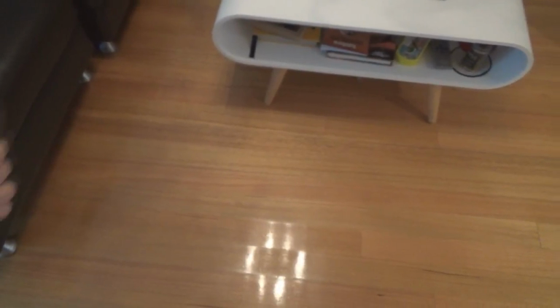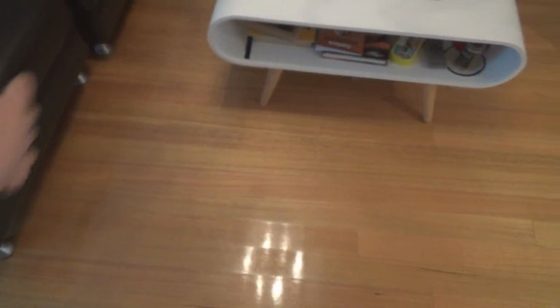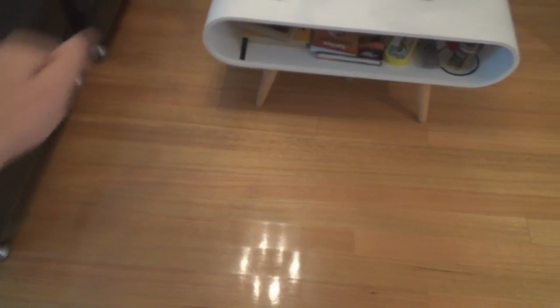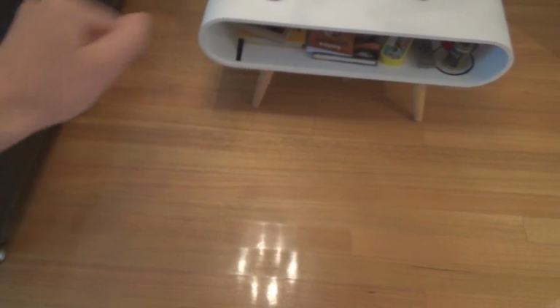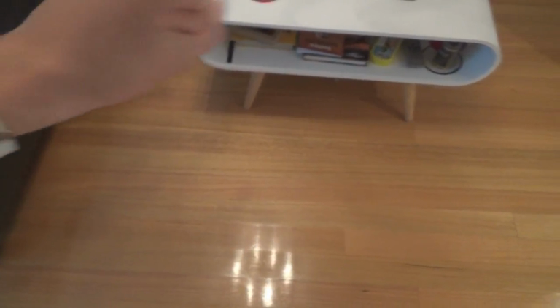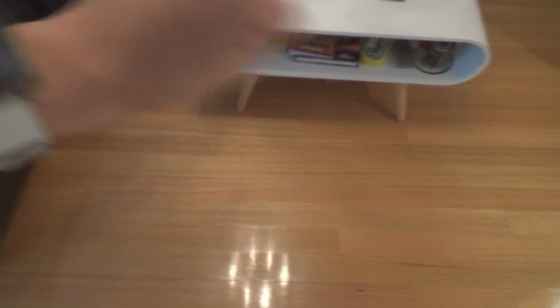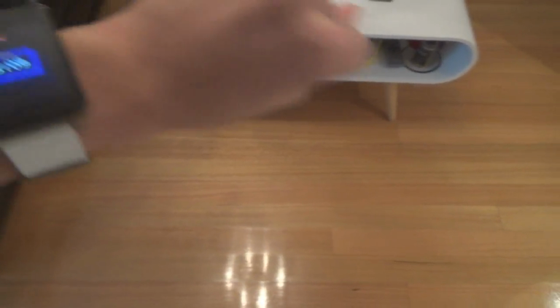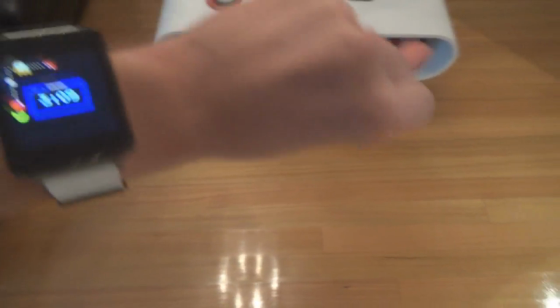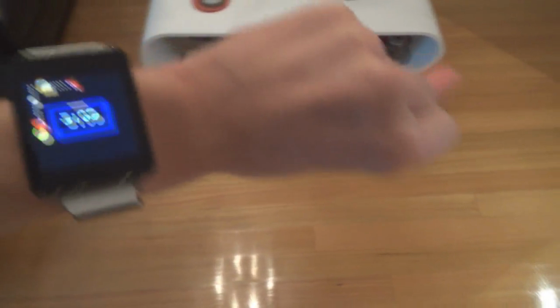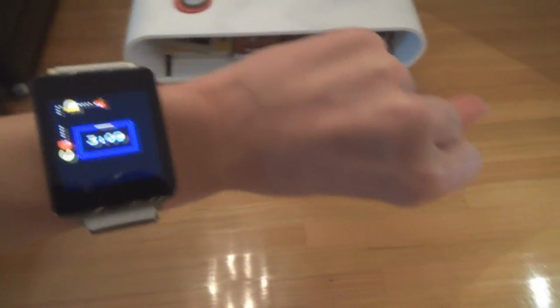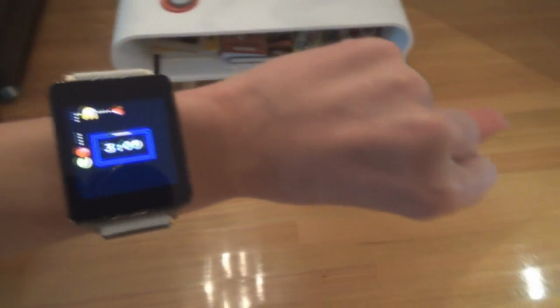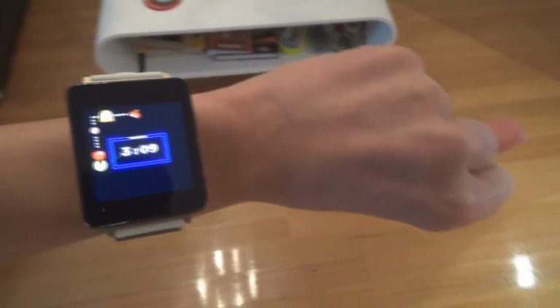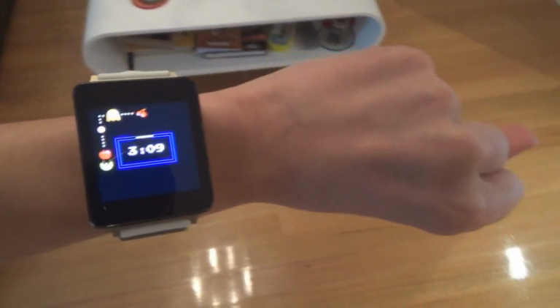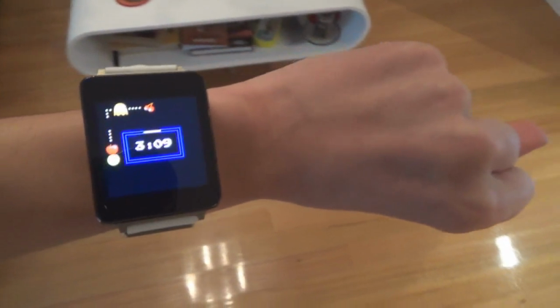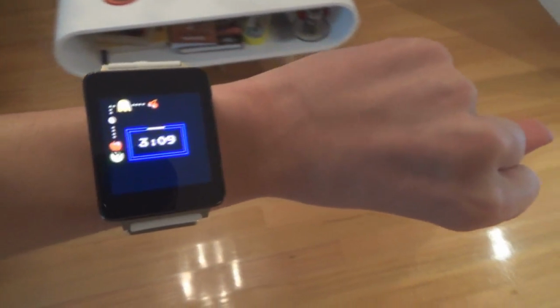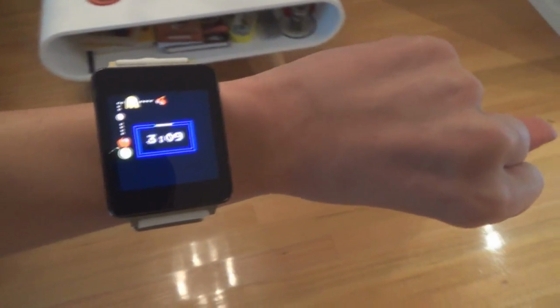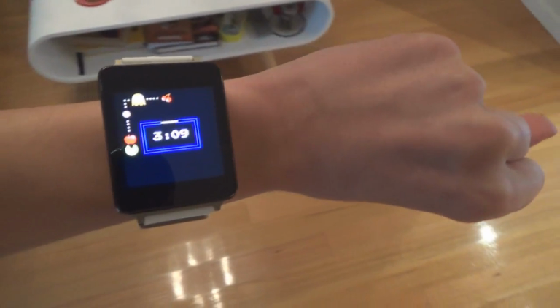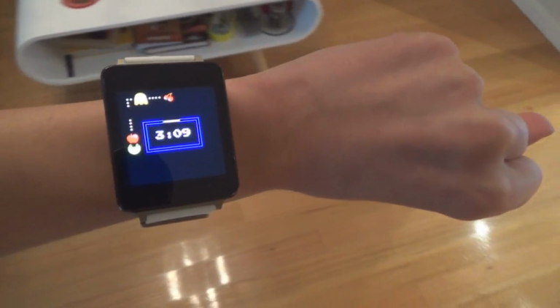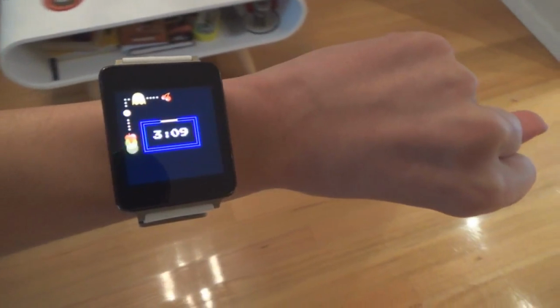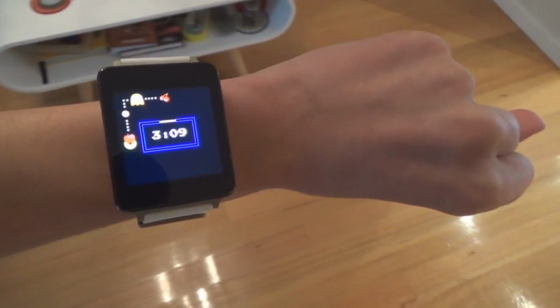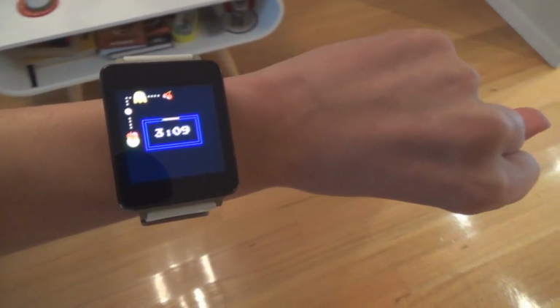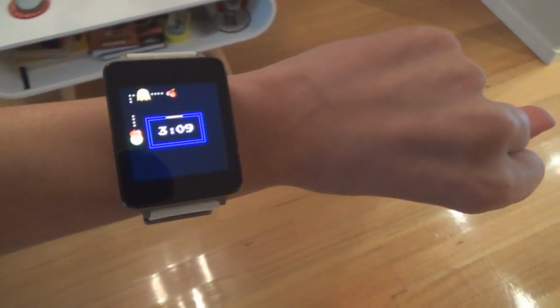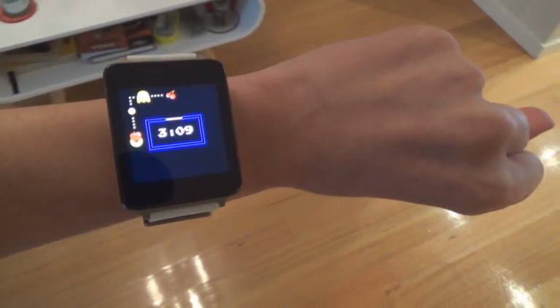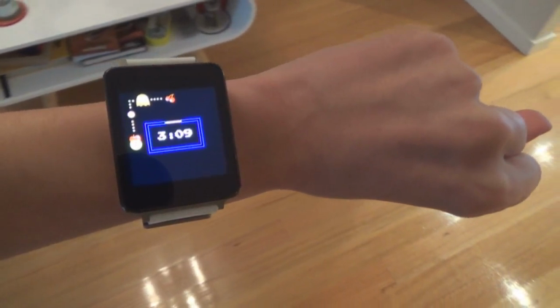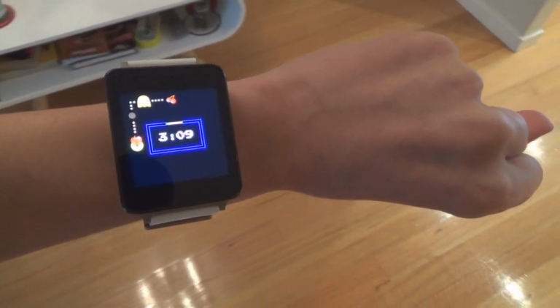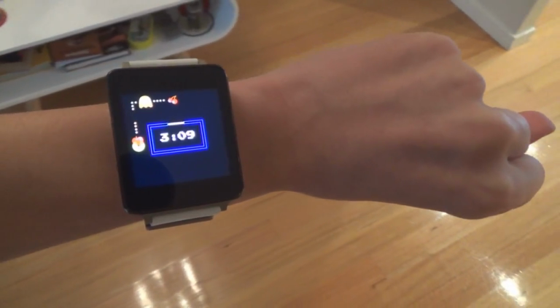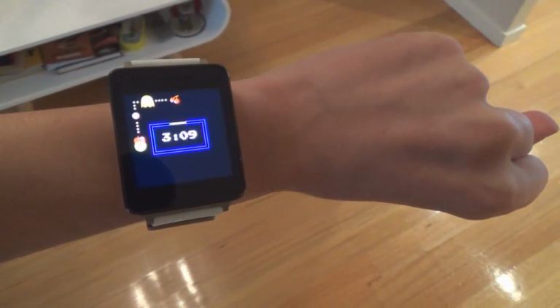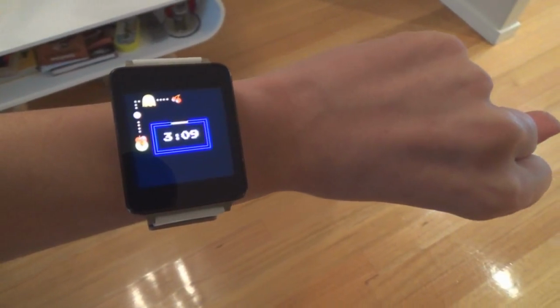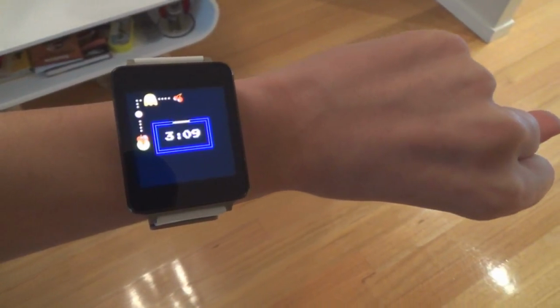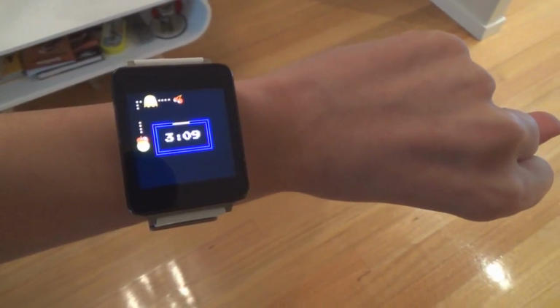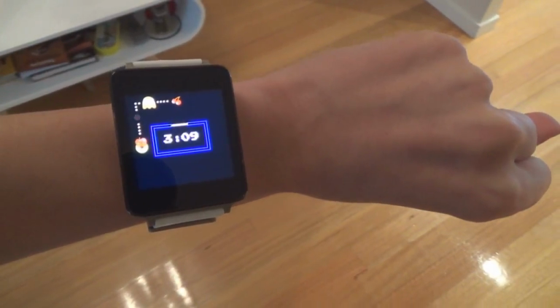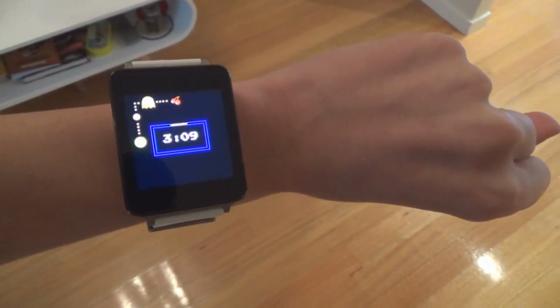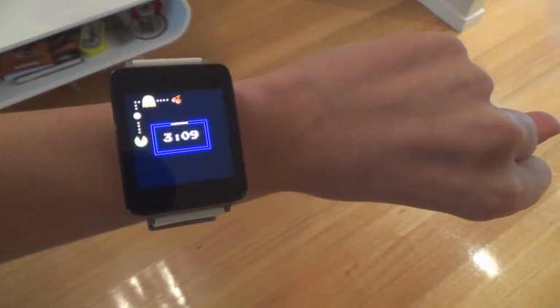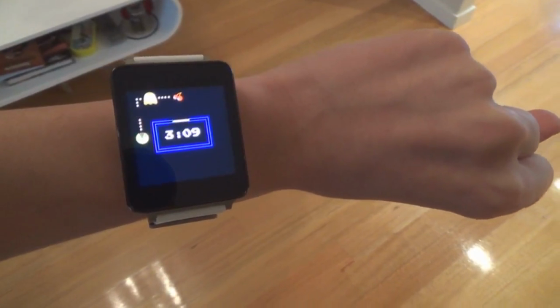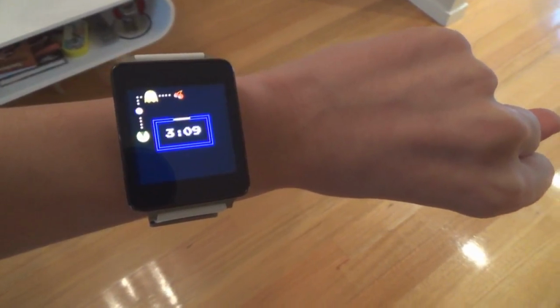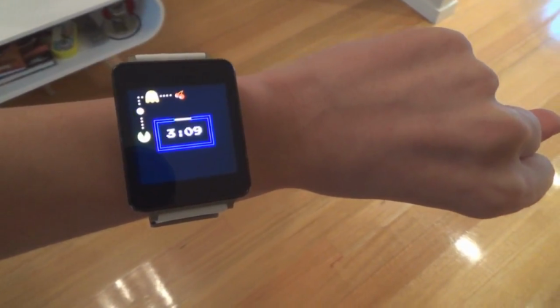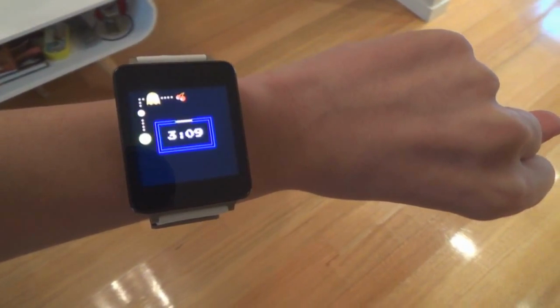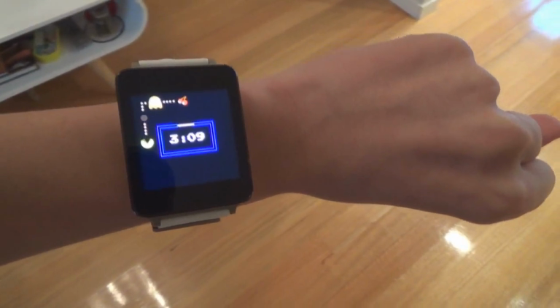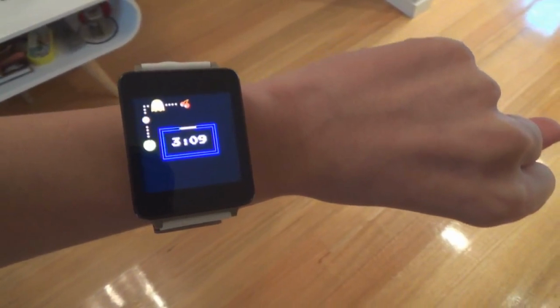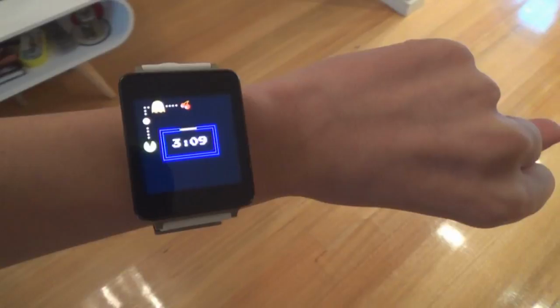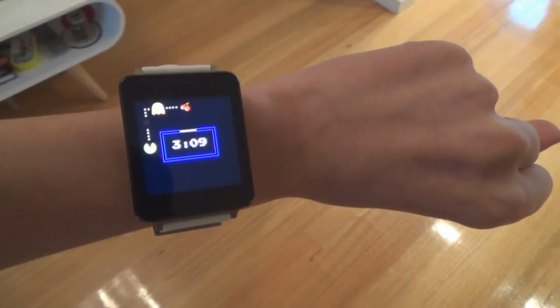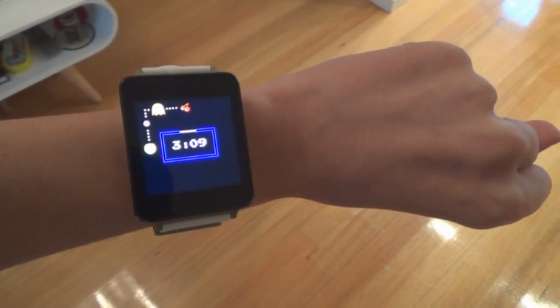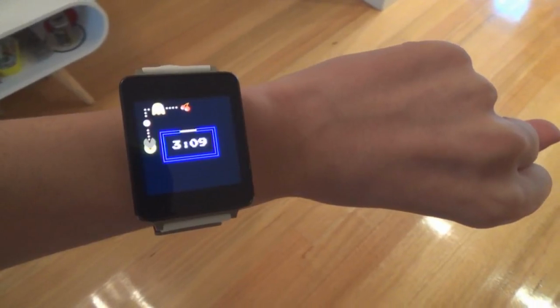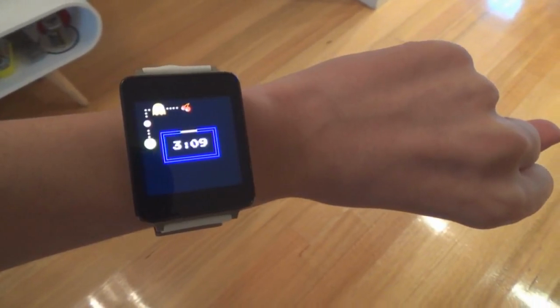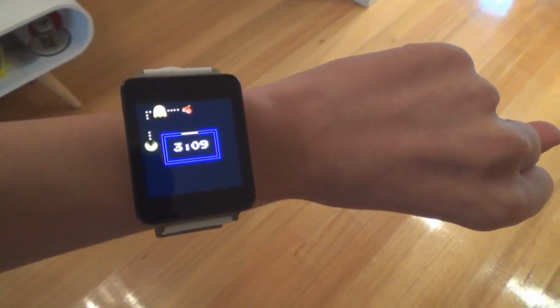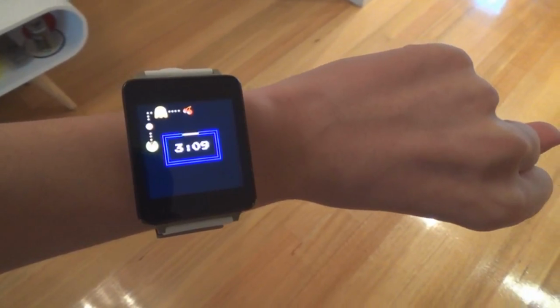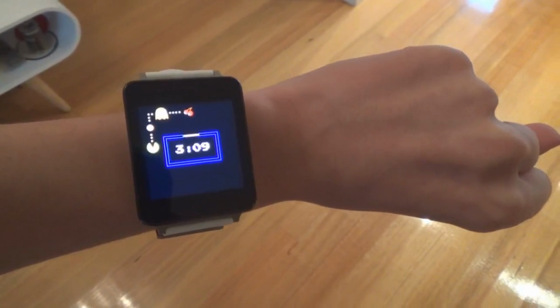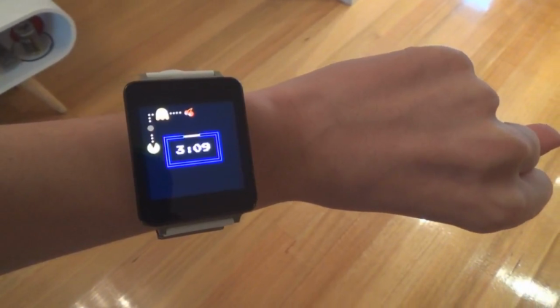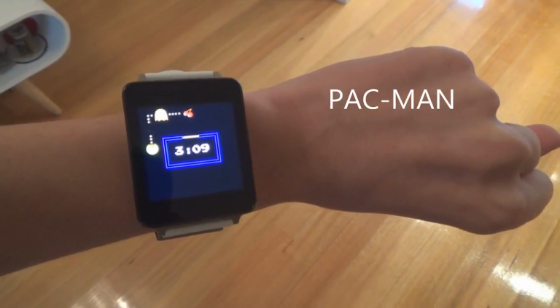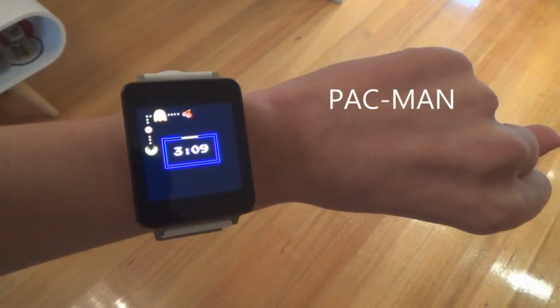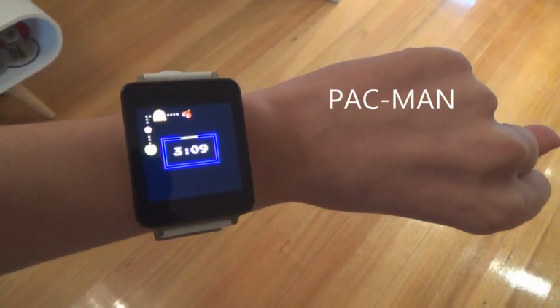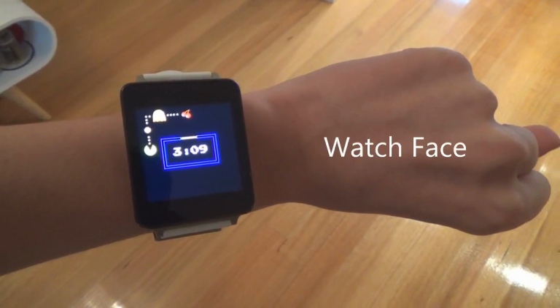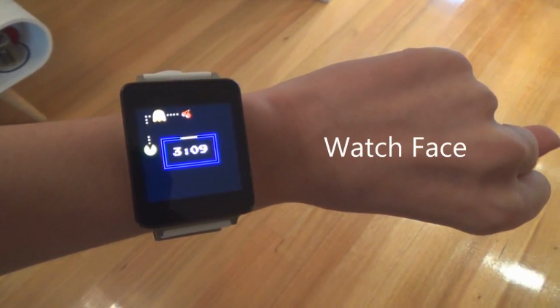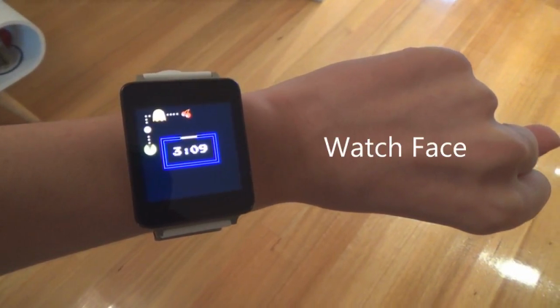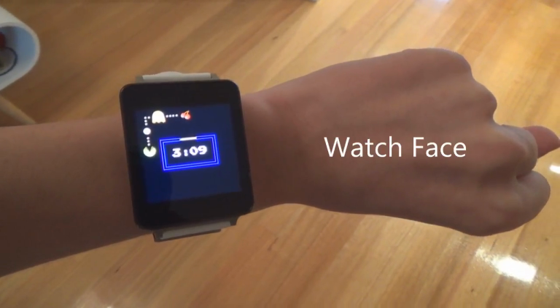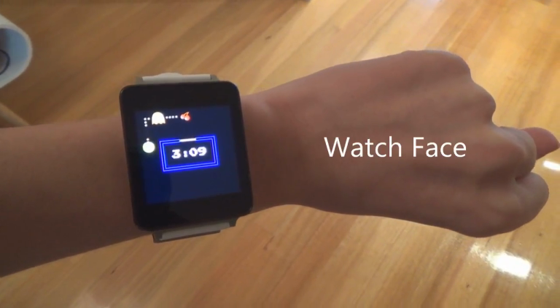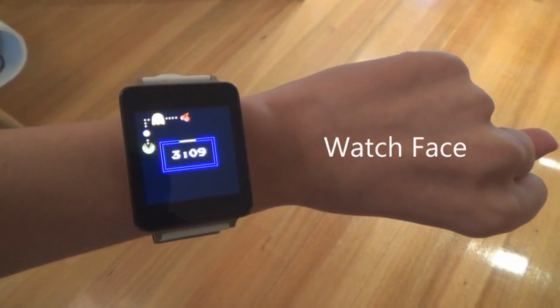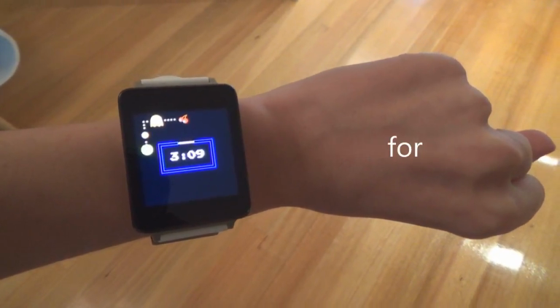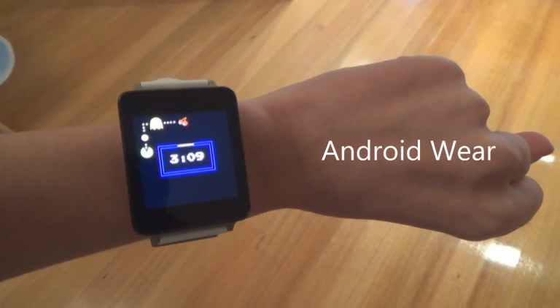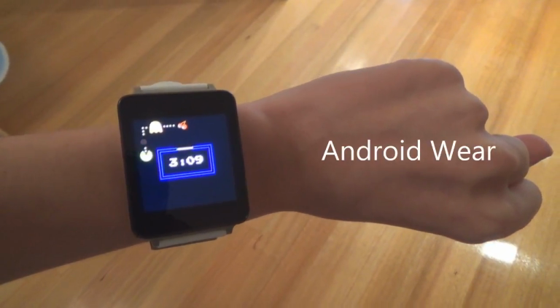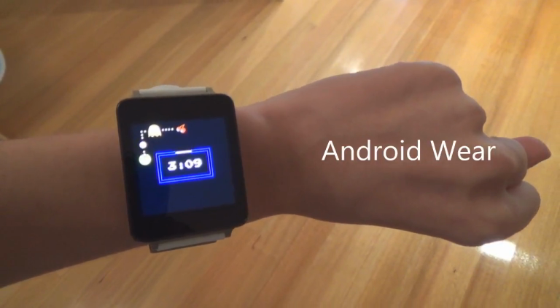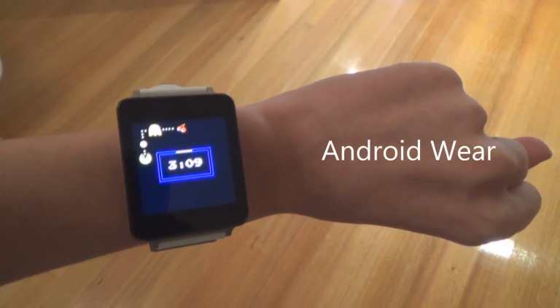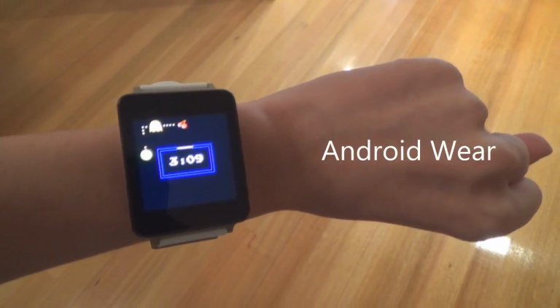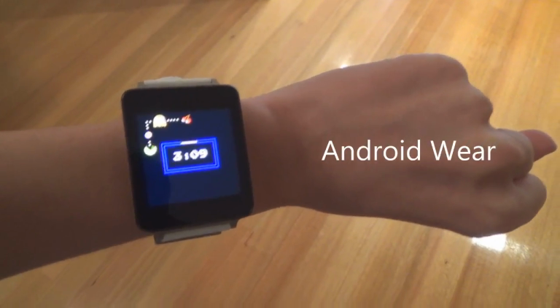Hi, I'm Jay from Maldroid, and if you like old stuff, you'll love this. This is the review of the Pac-Man Watch Face for Android Wear.